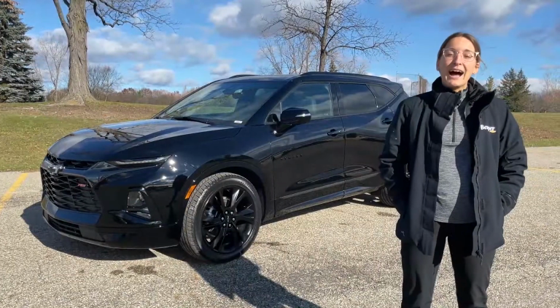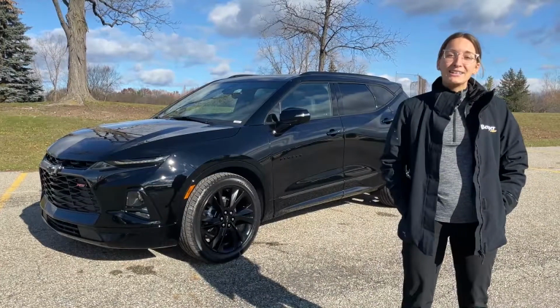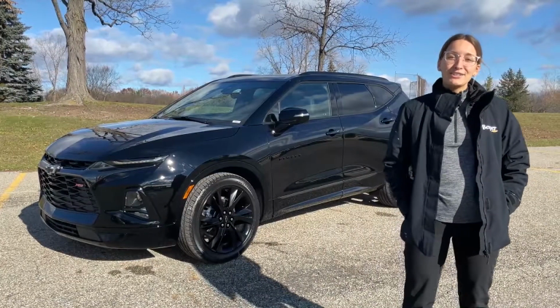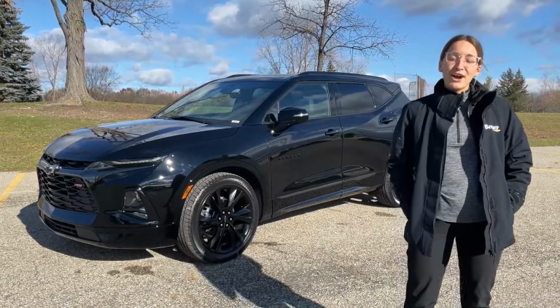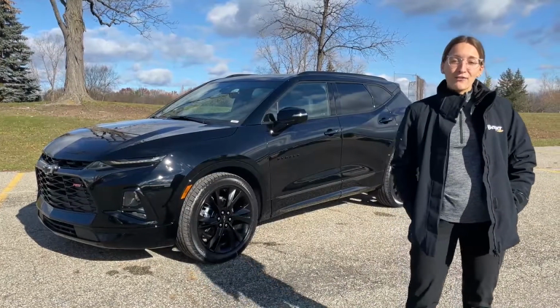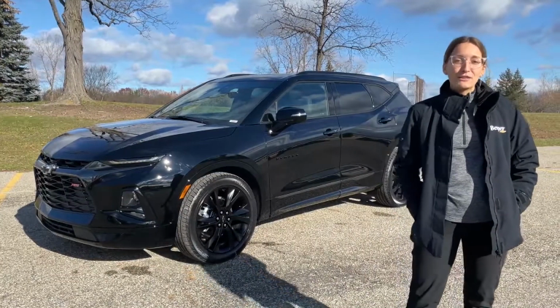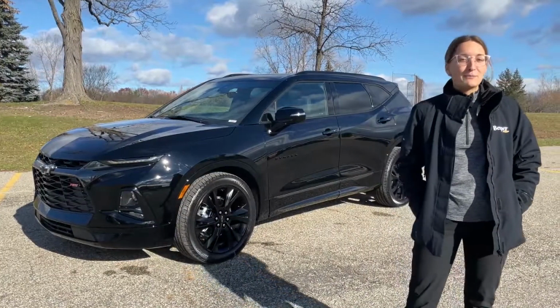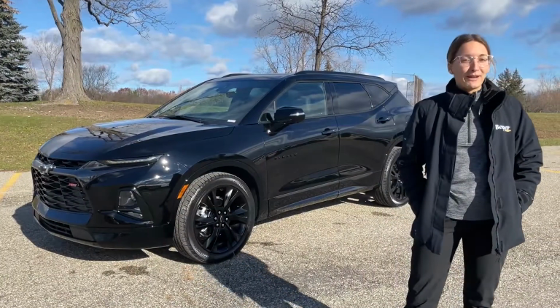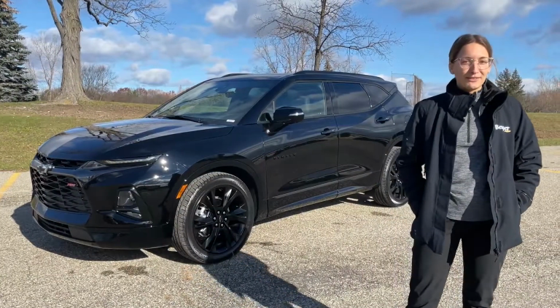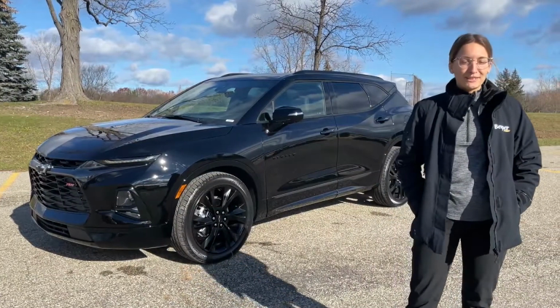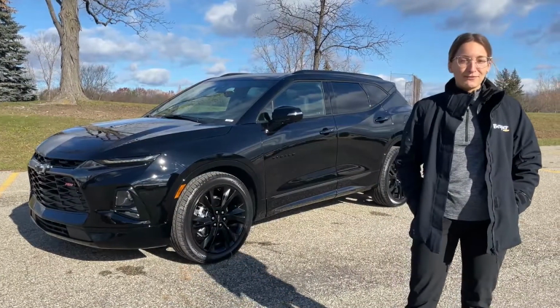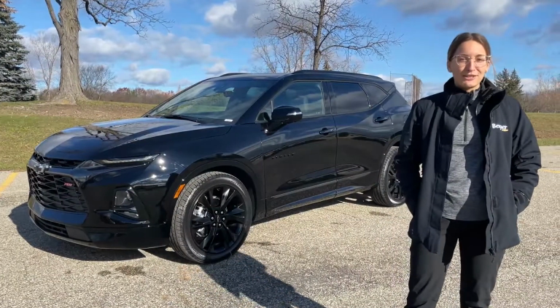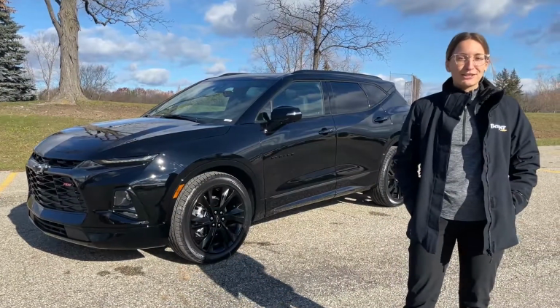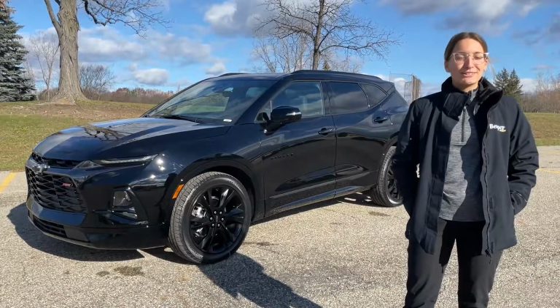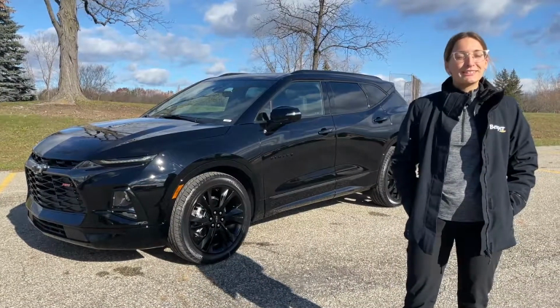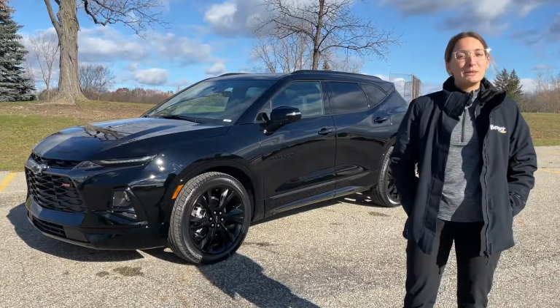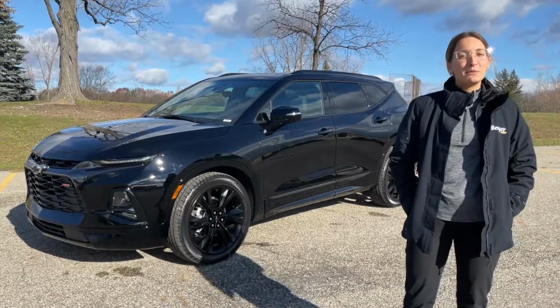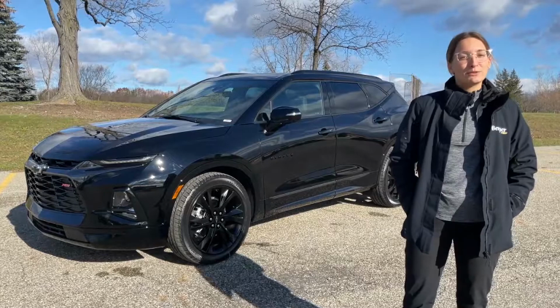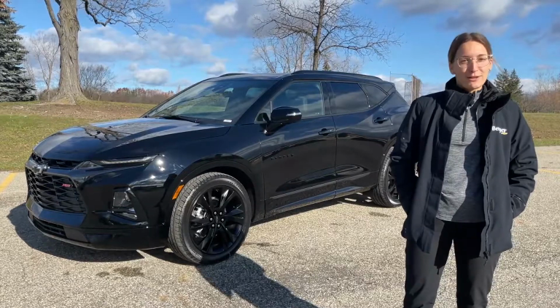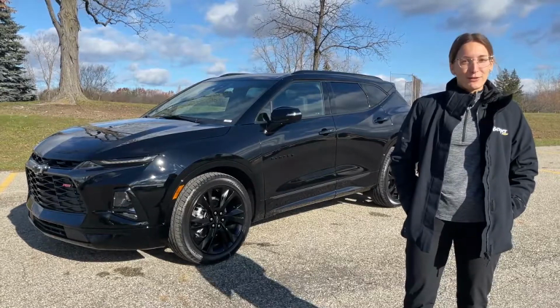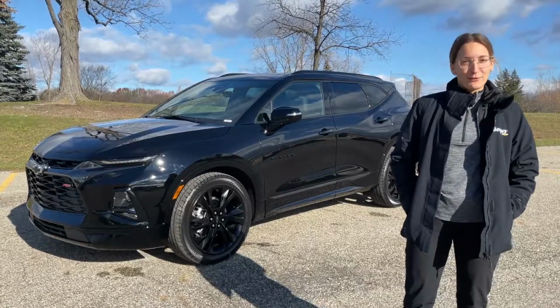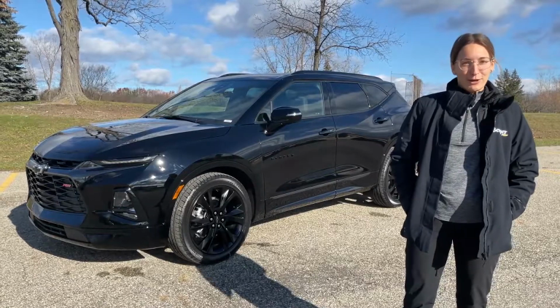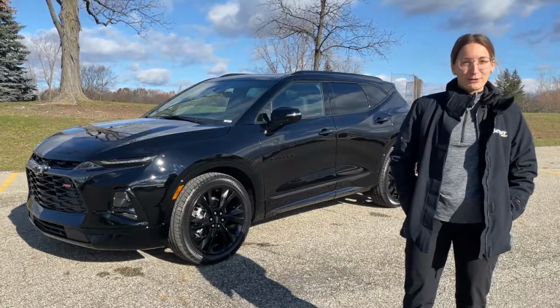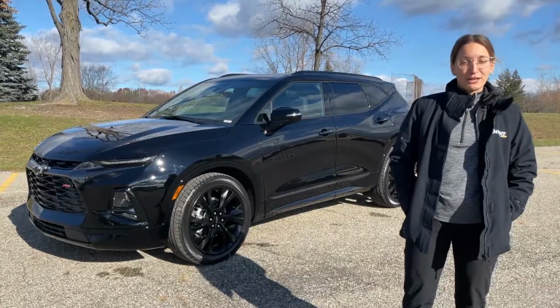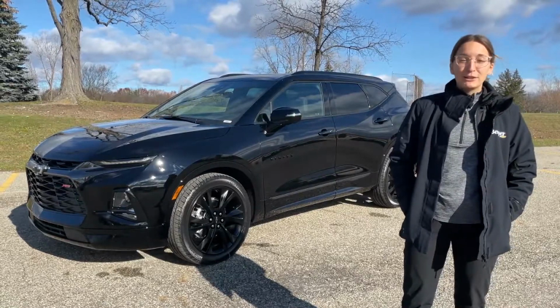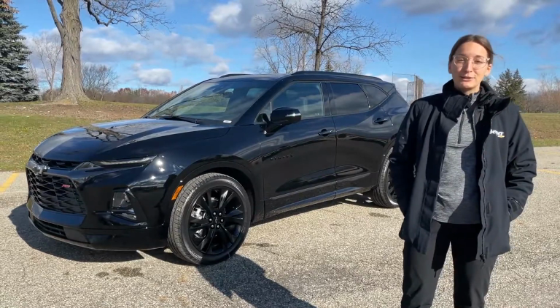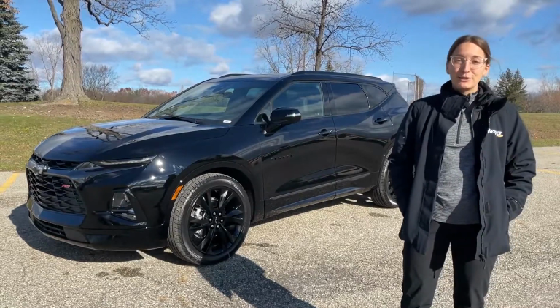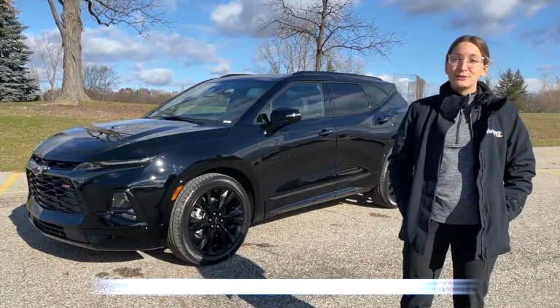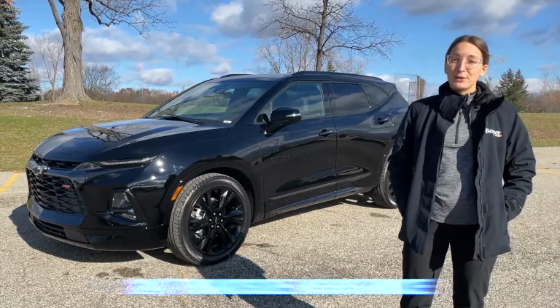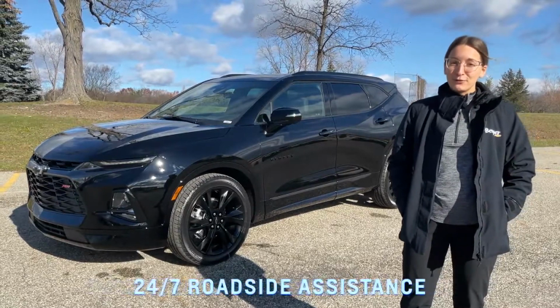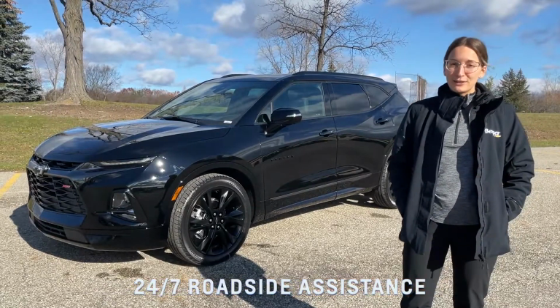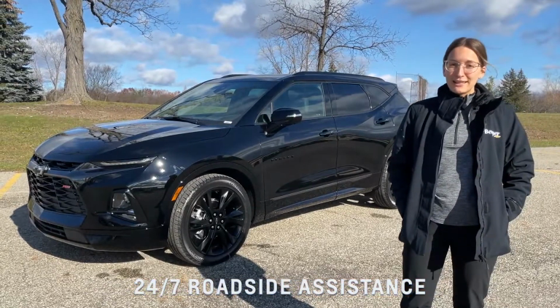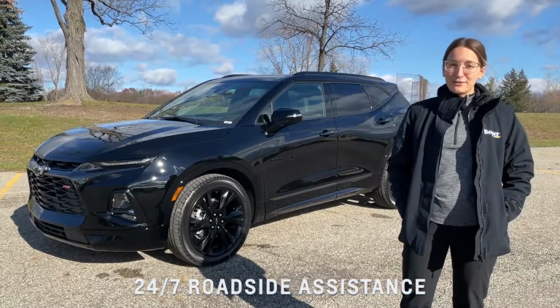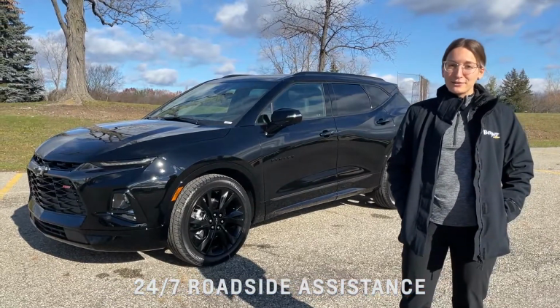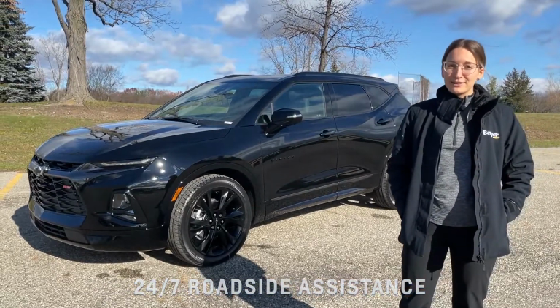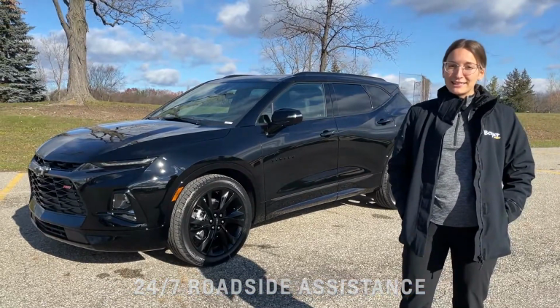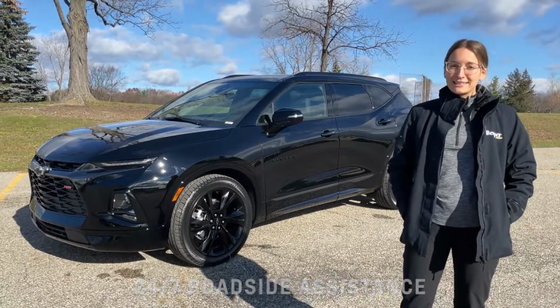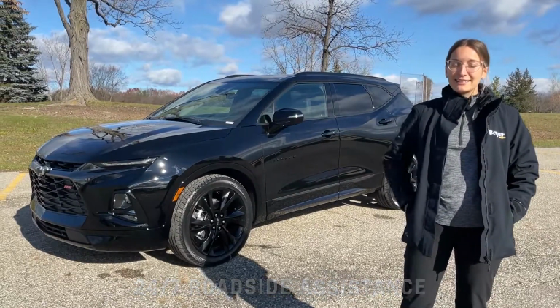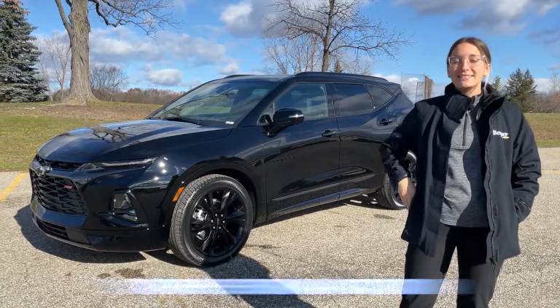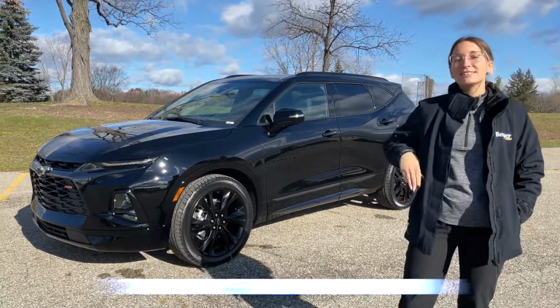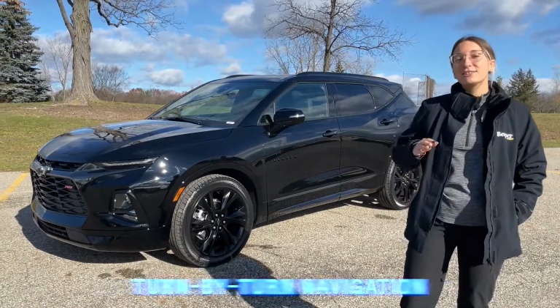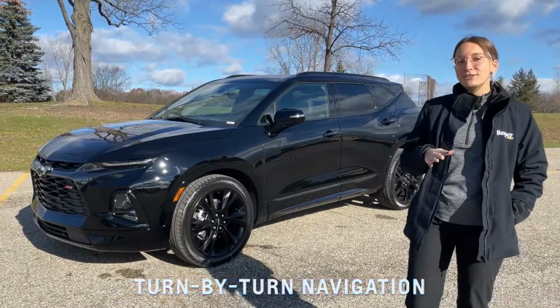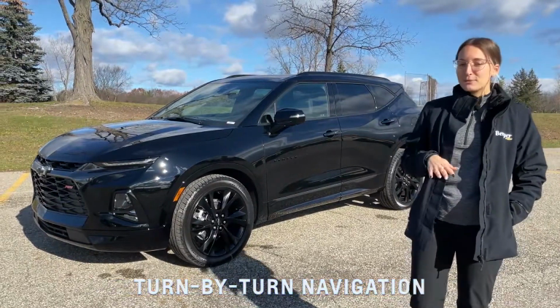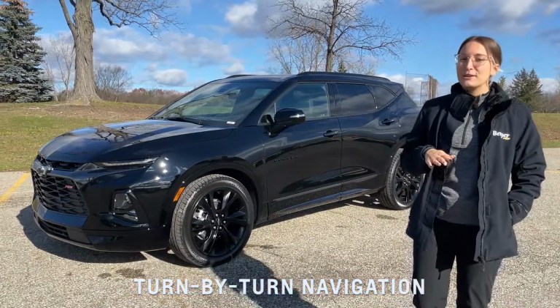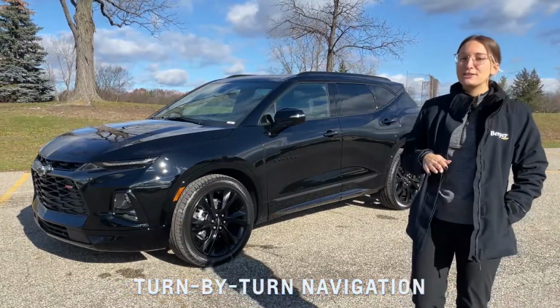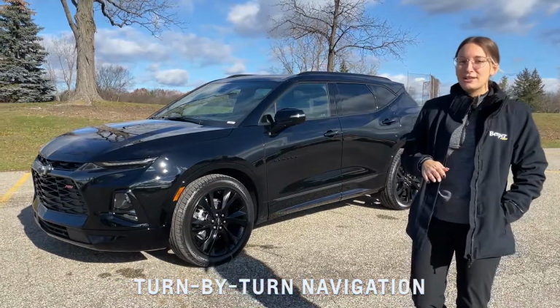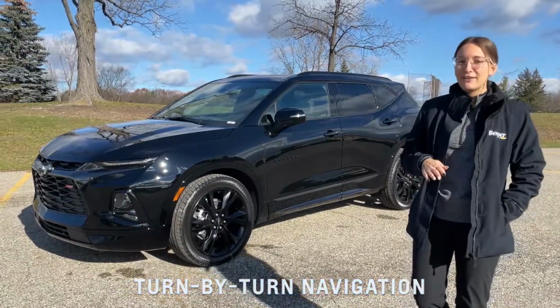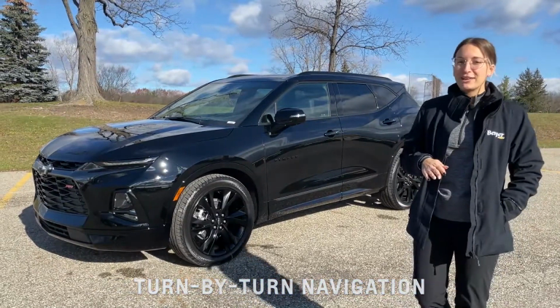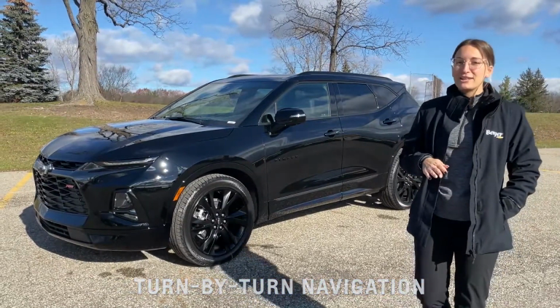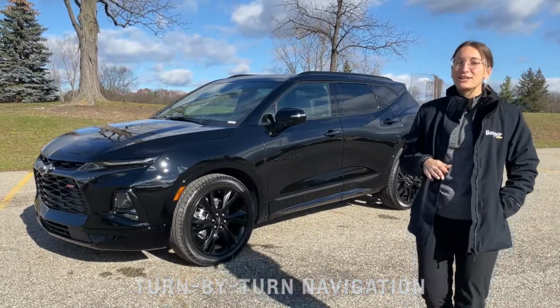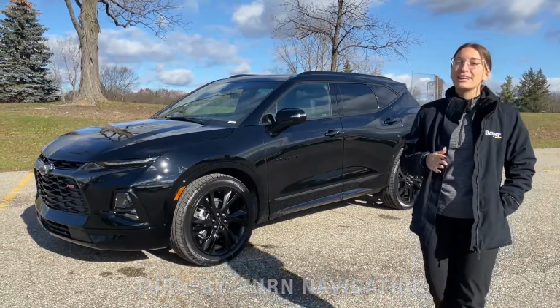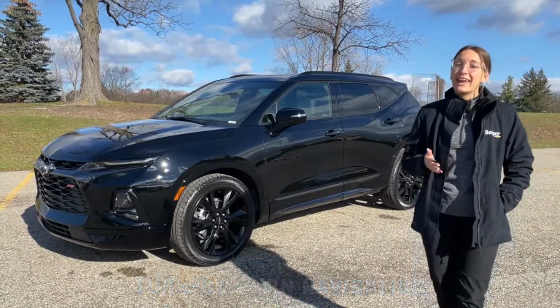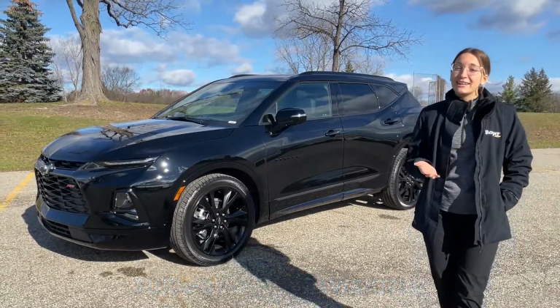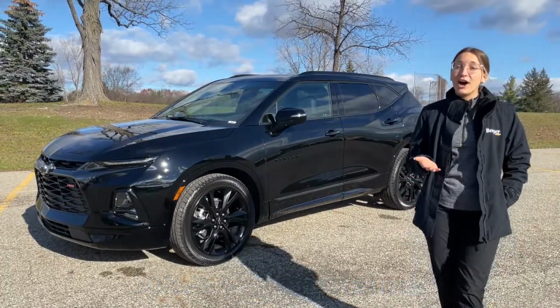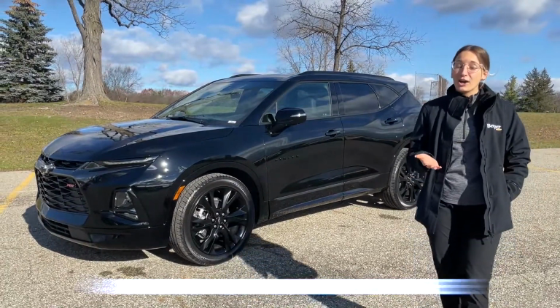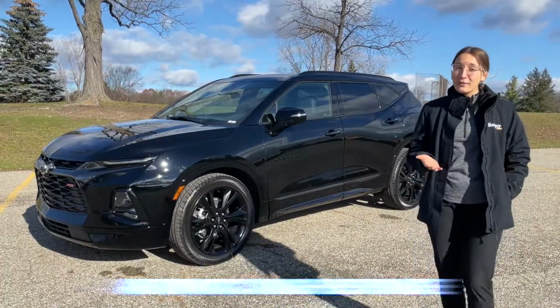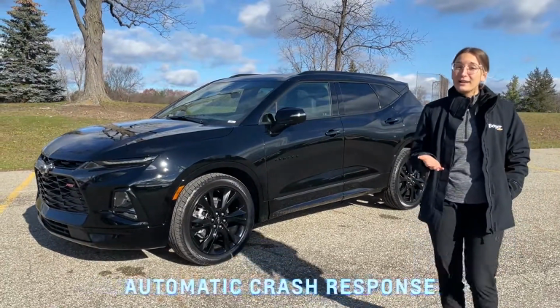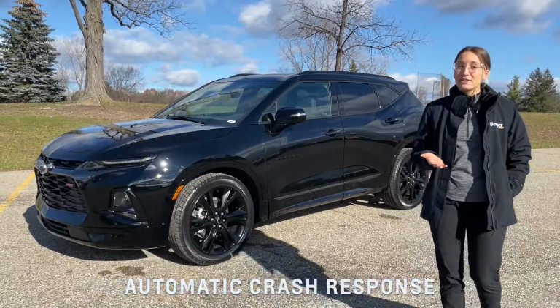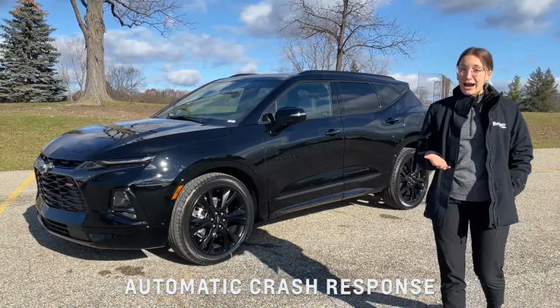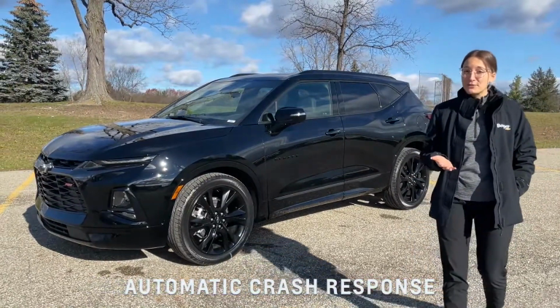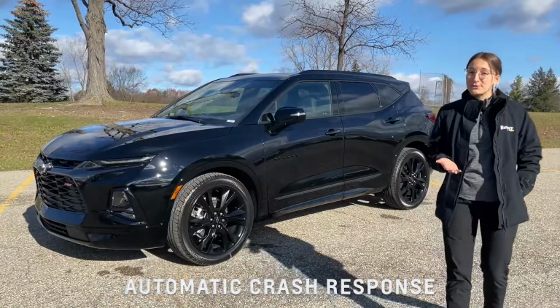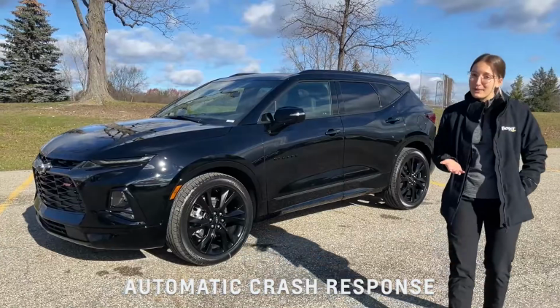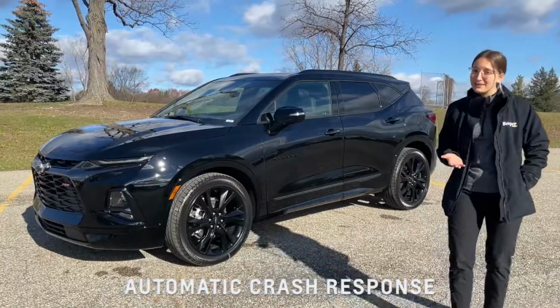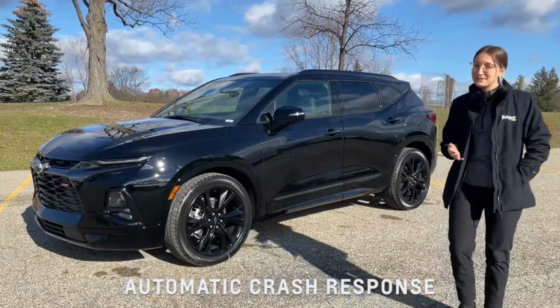OnStar offers benefits and features to keep you safe on the road, including 24-7 roadside assistance, turn-by-turn navigation, and automatic crash response.